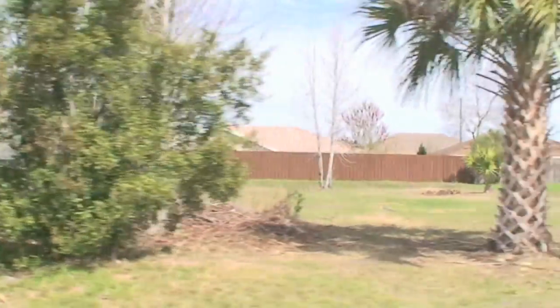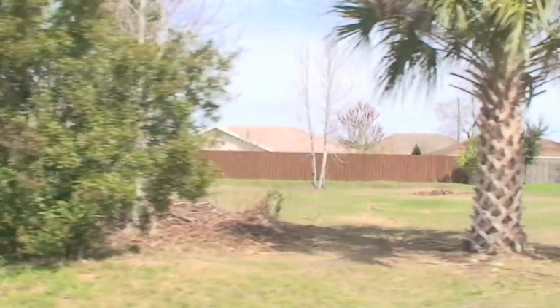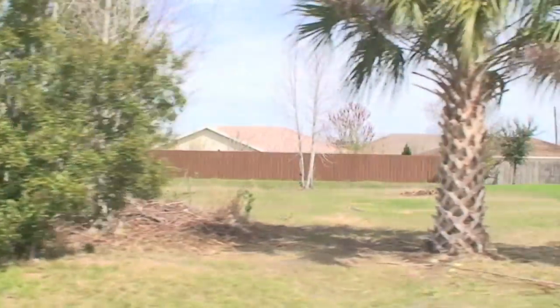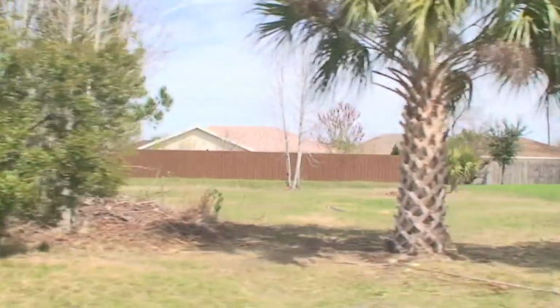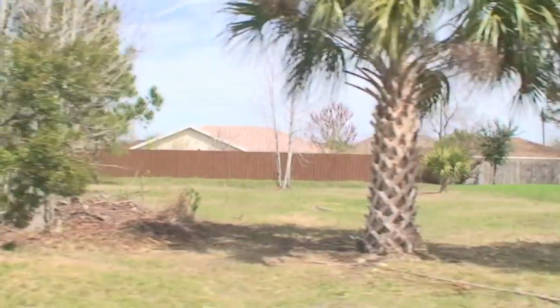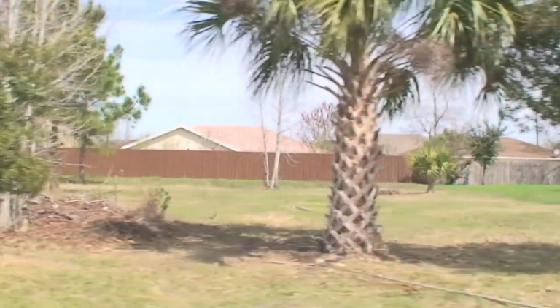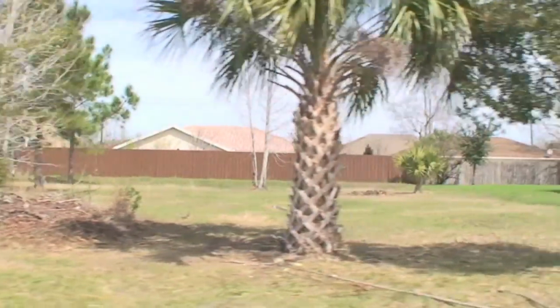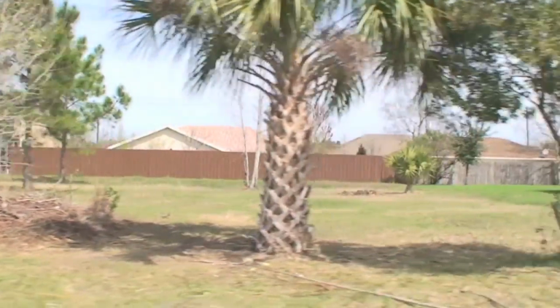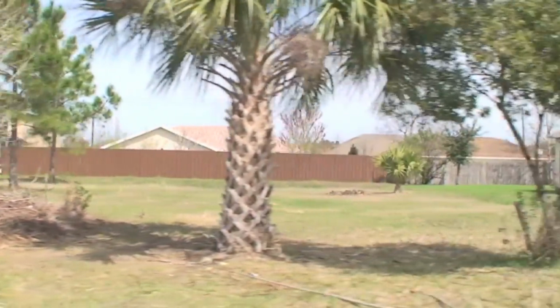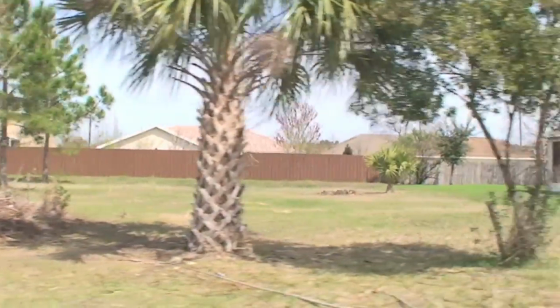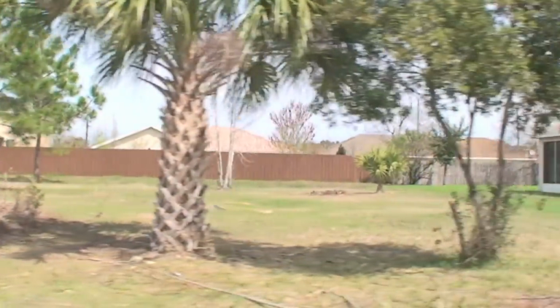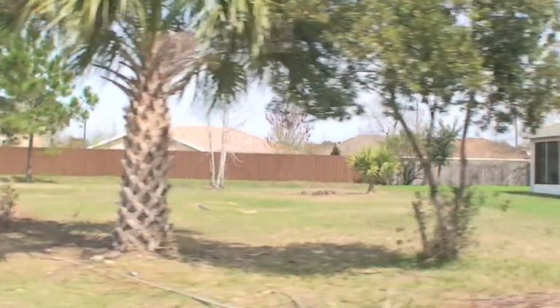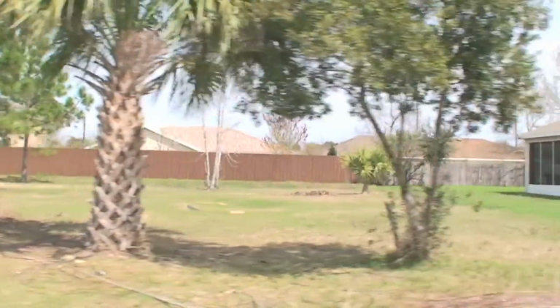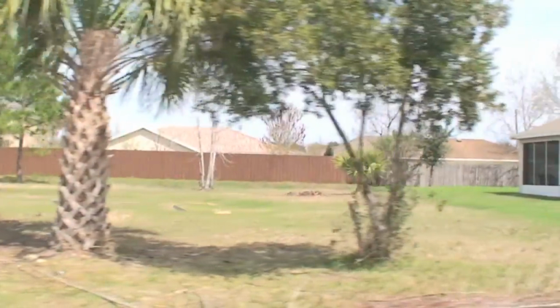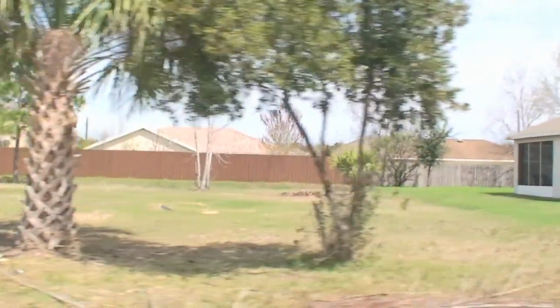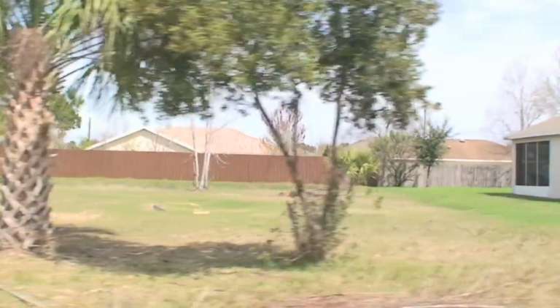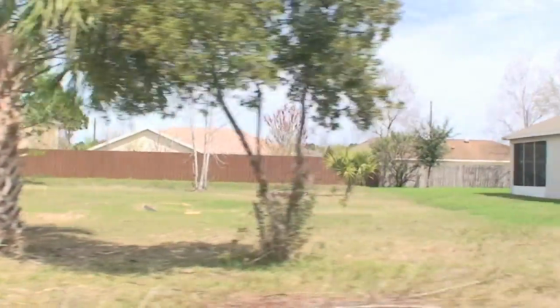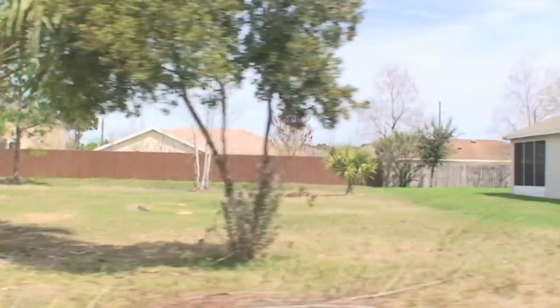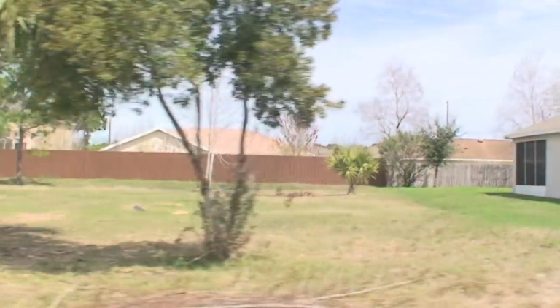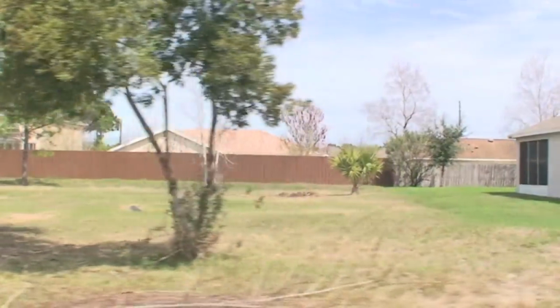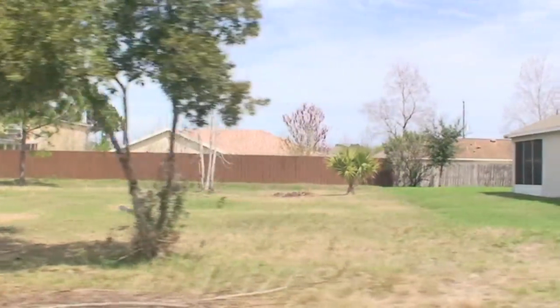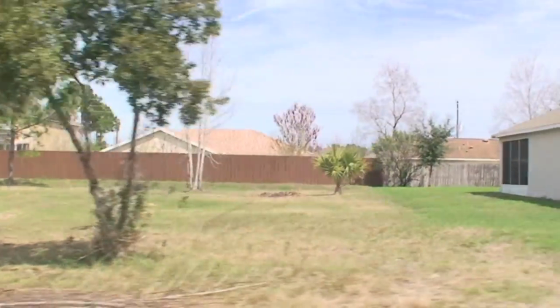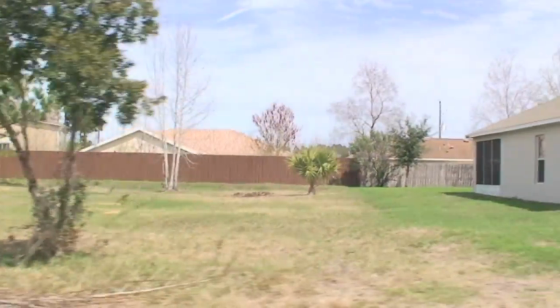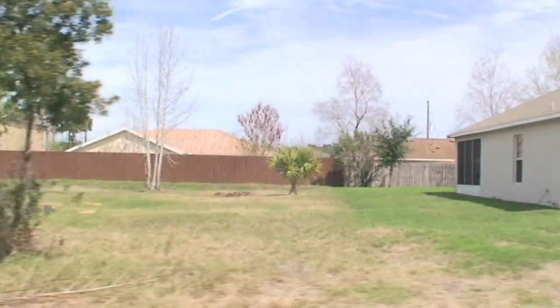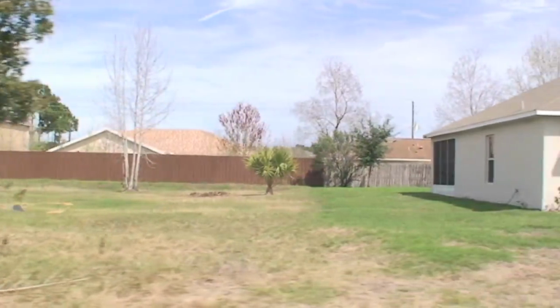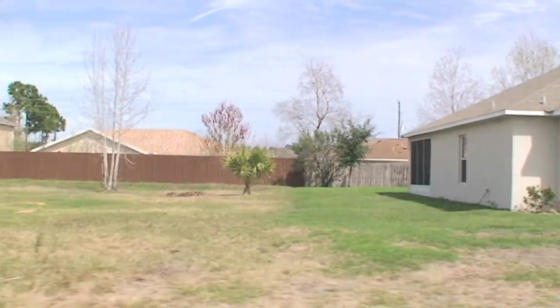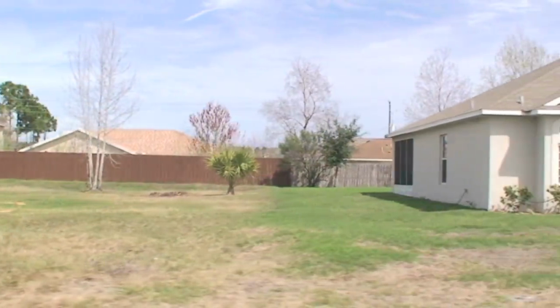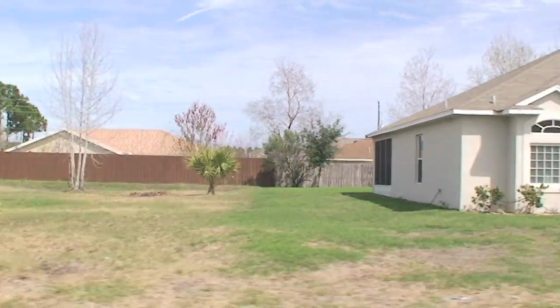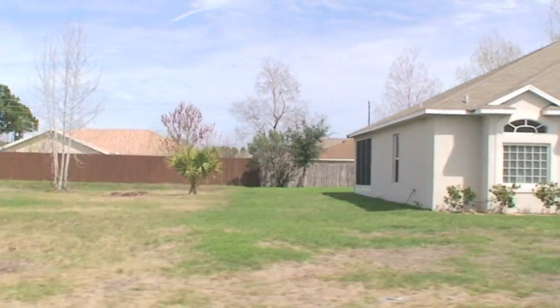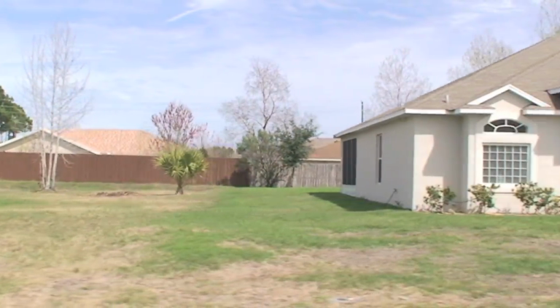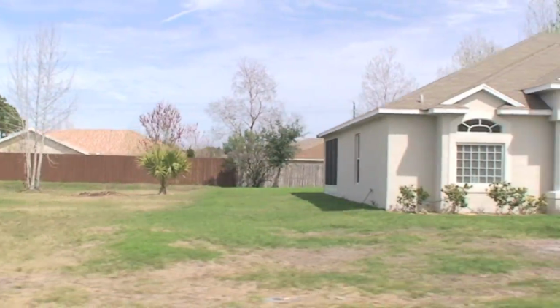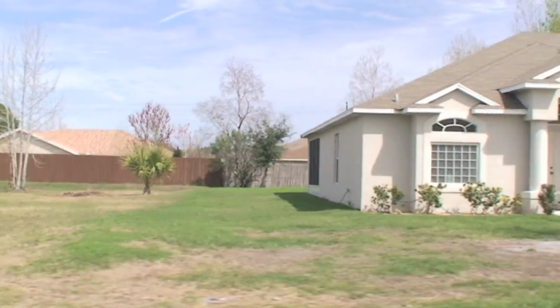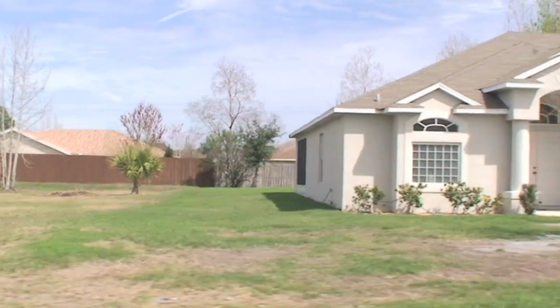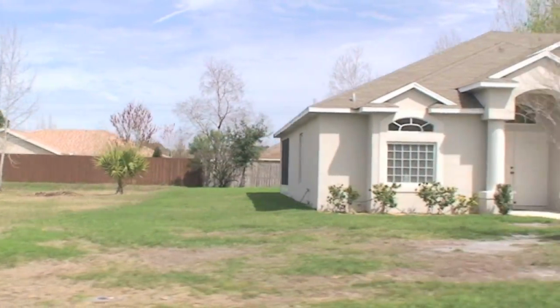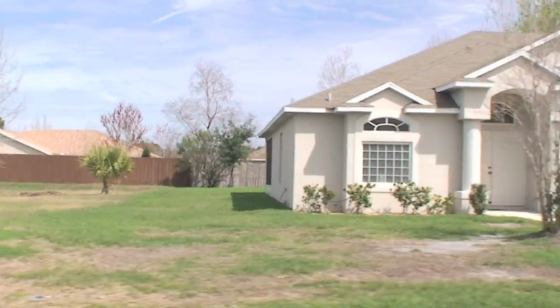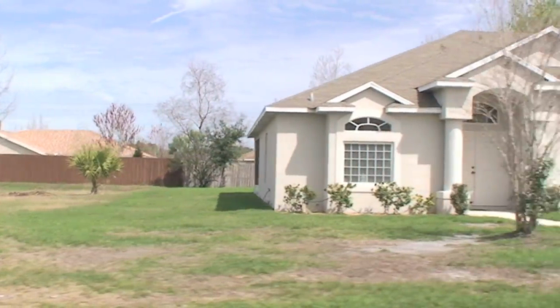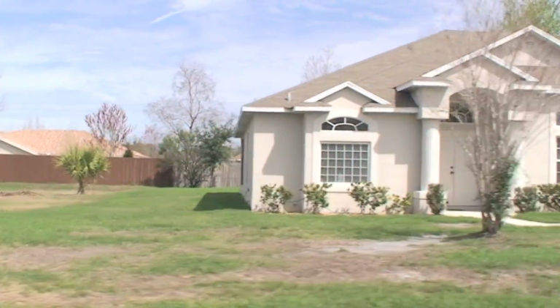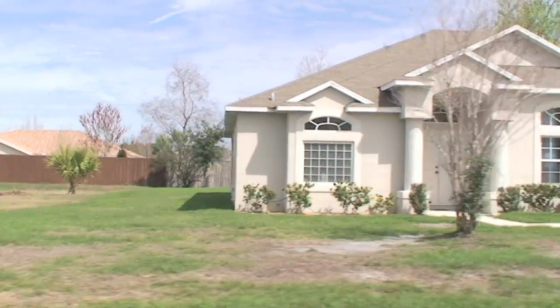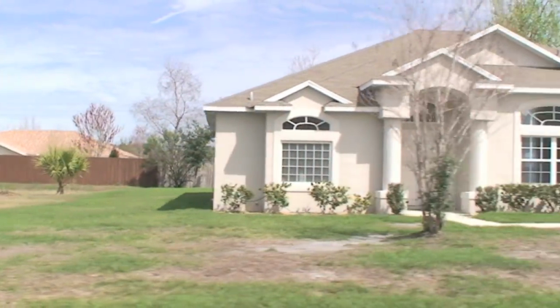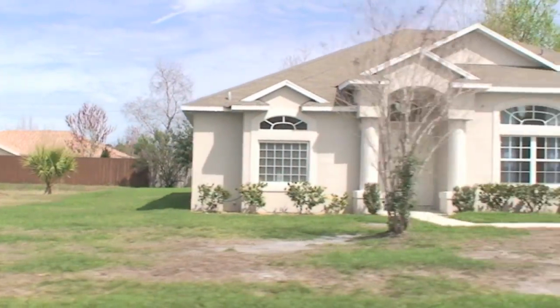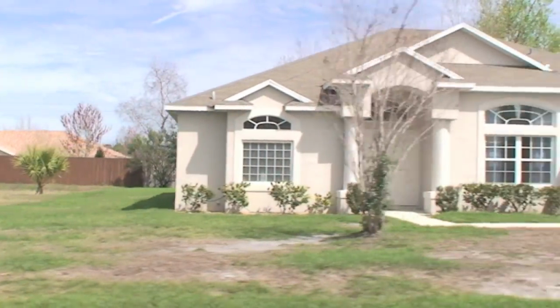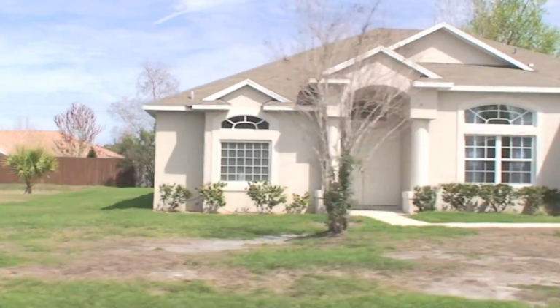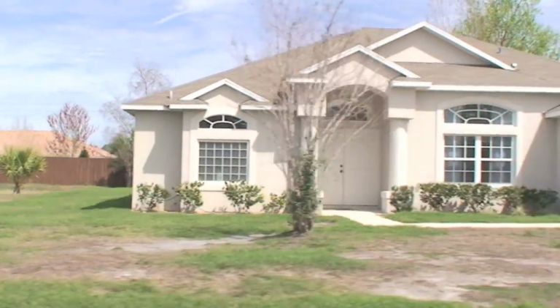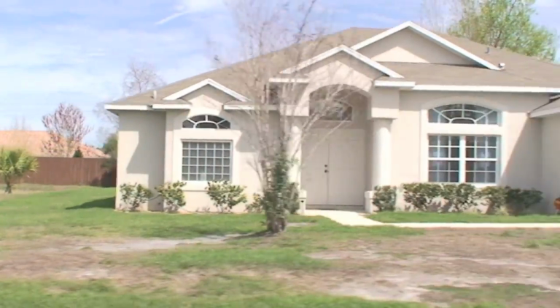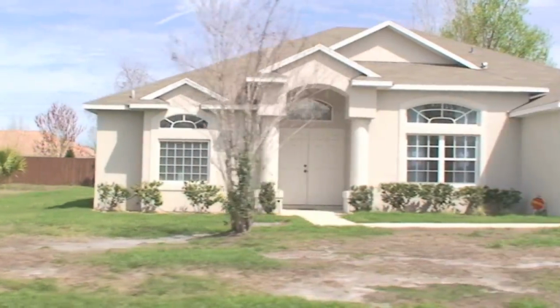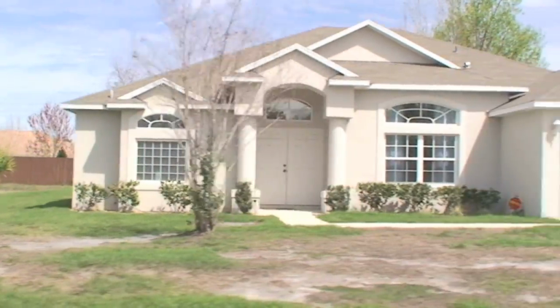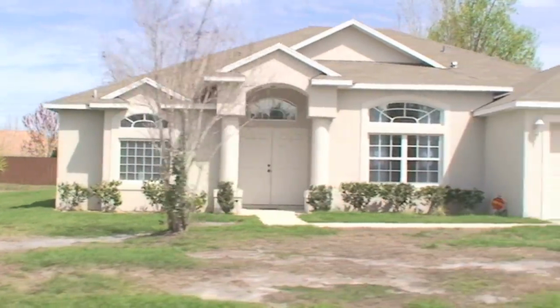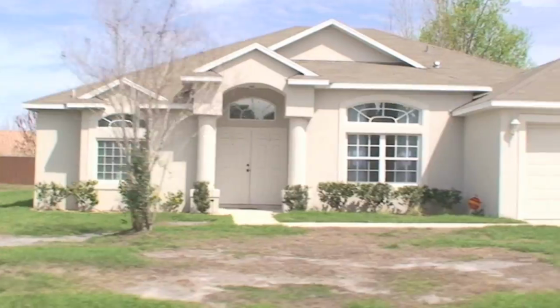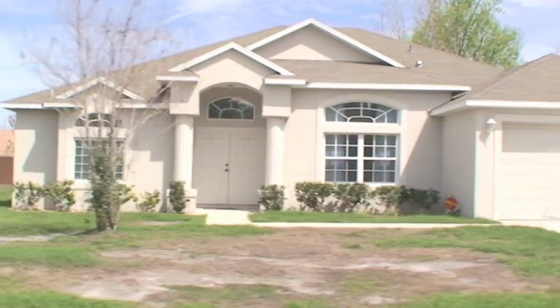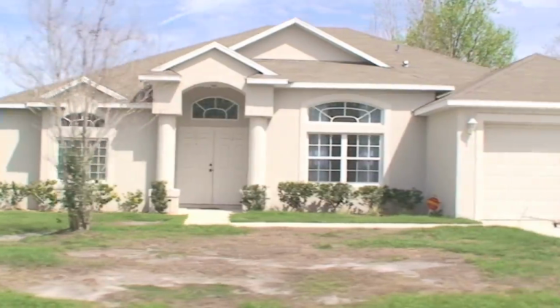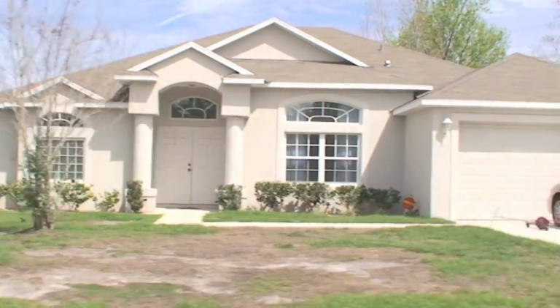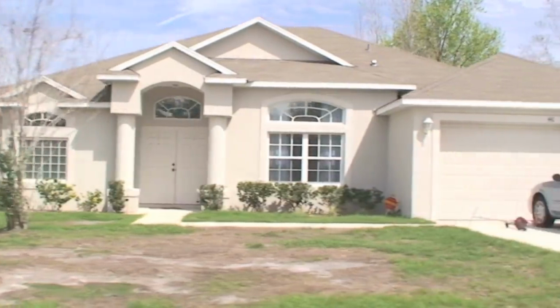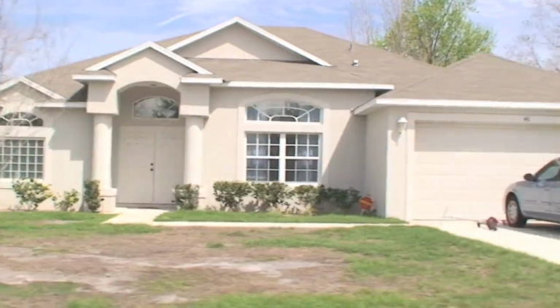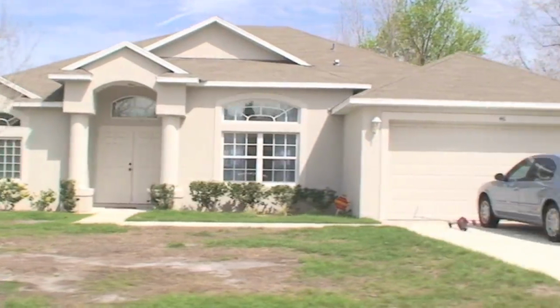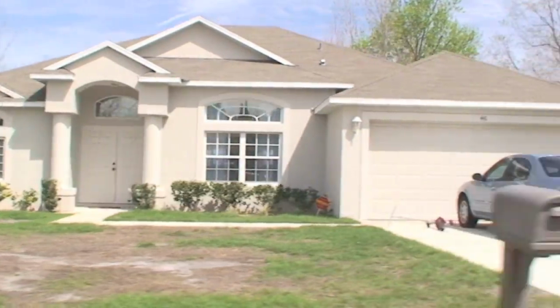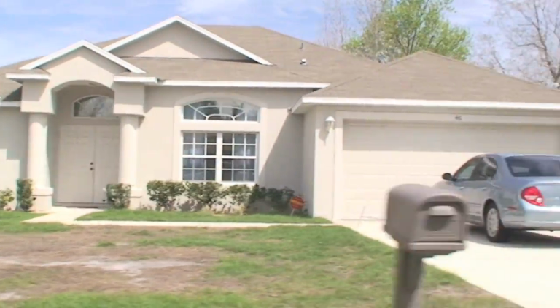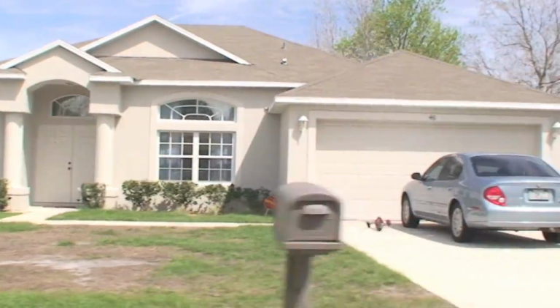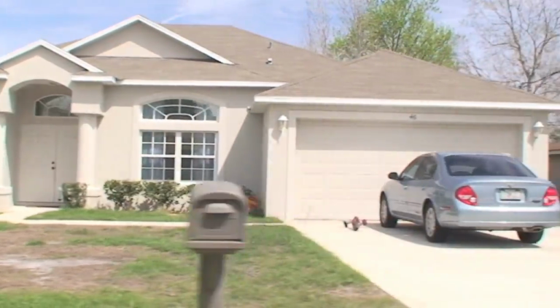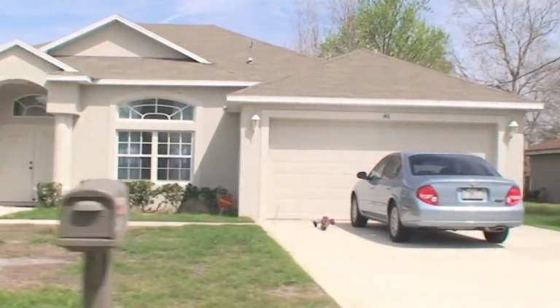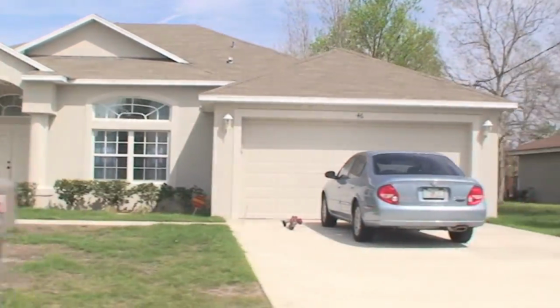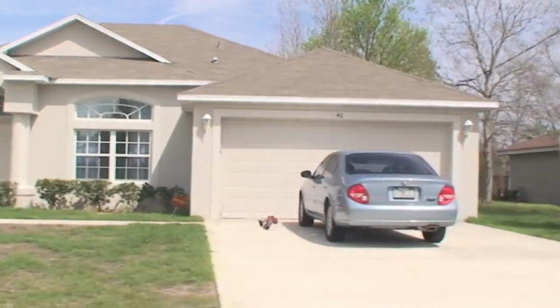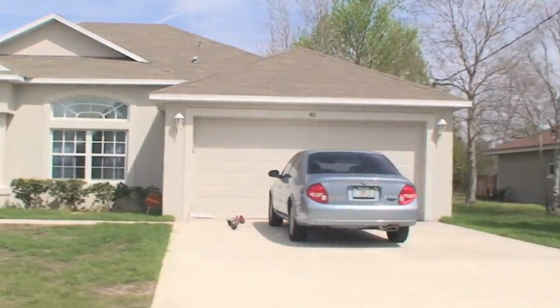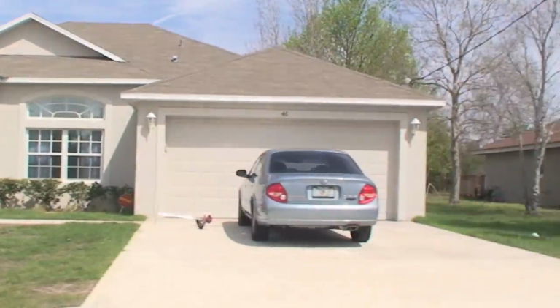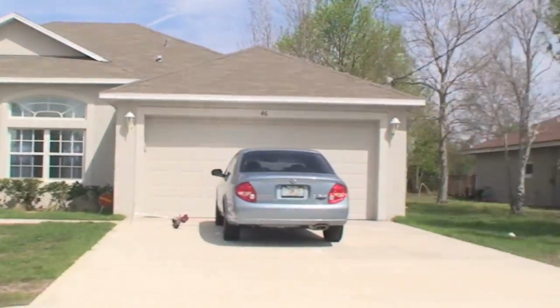We're driving down the neighborhood. You can see it's surrounded by nice houses. The B section is pretty nice, especially this part.